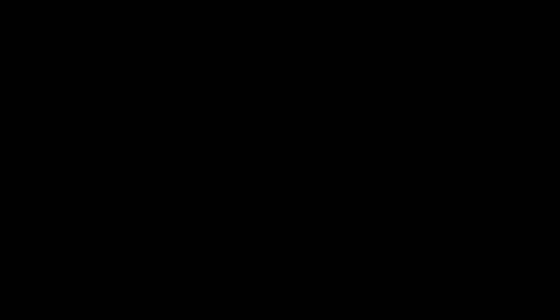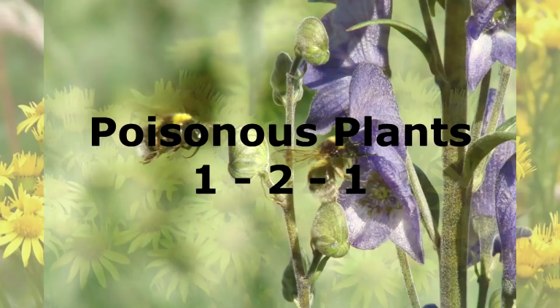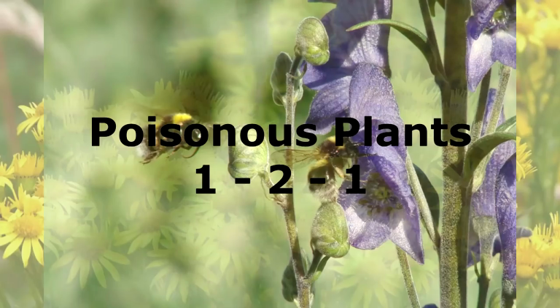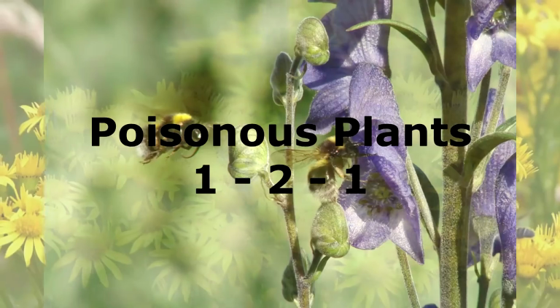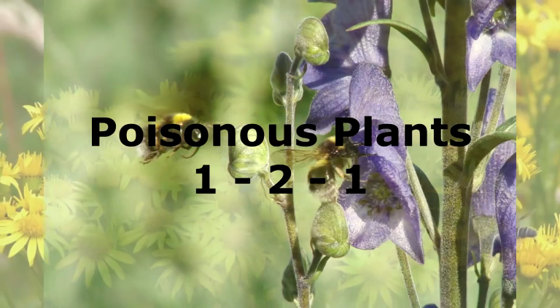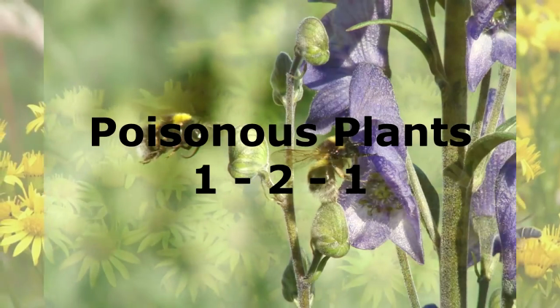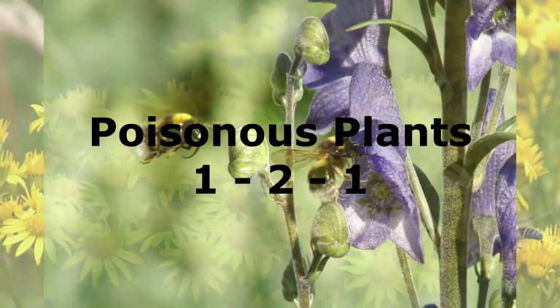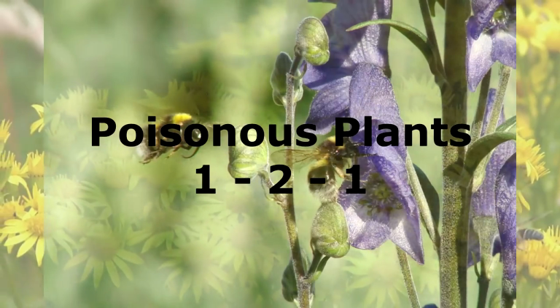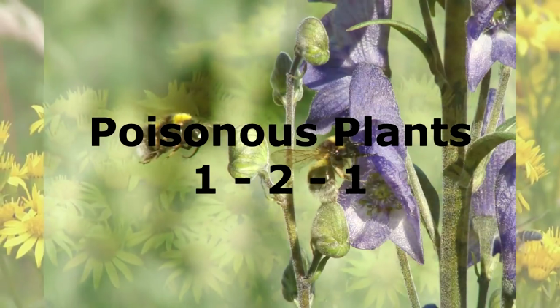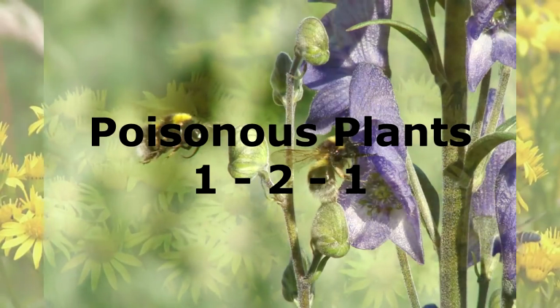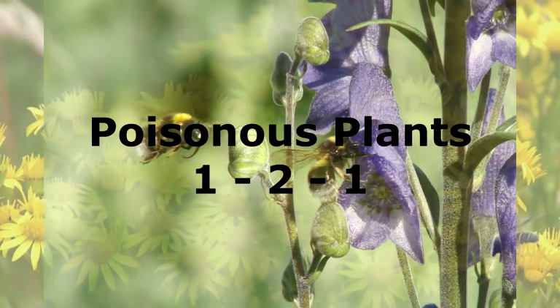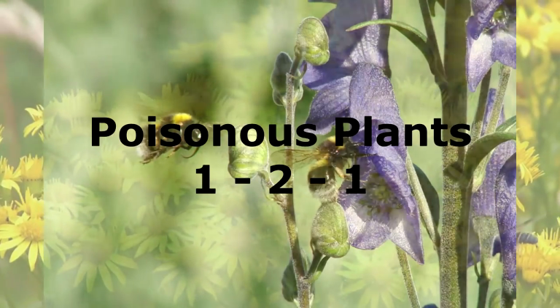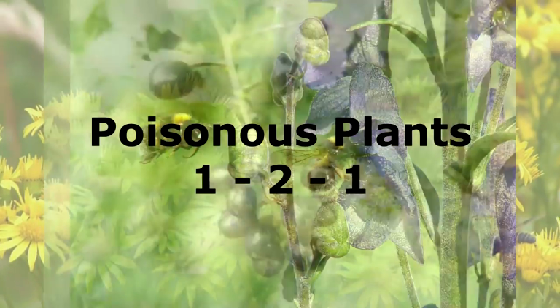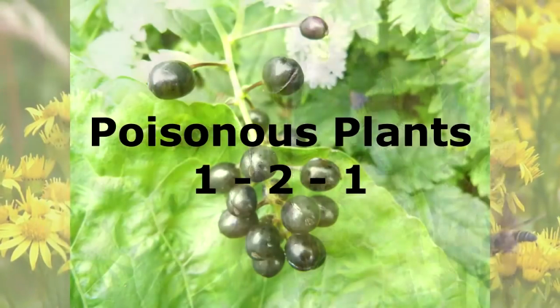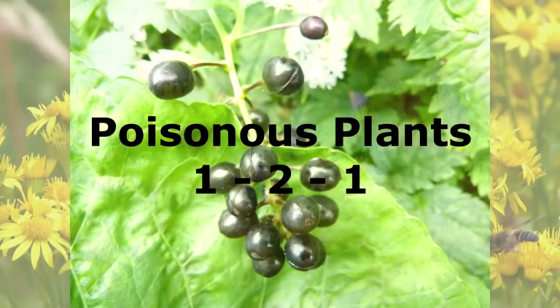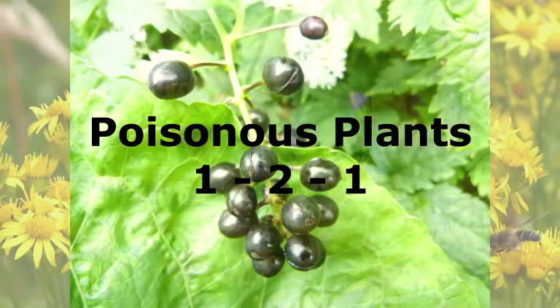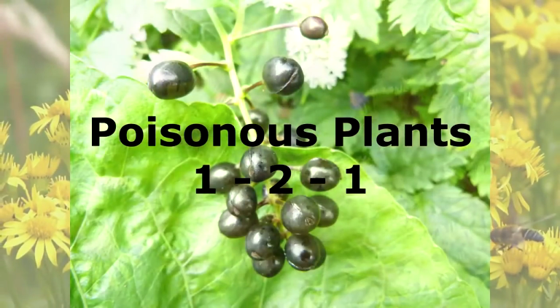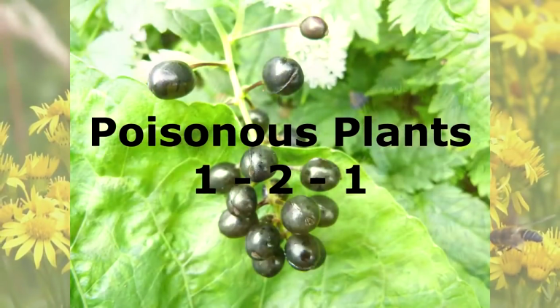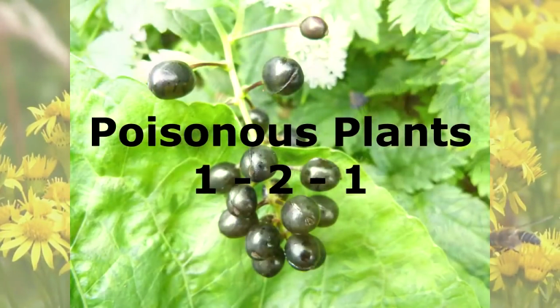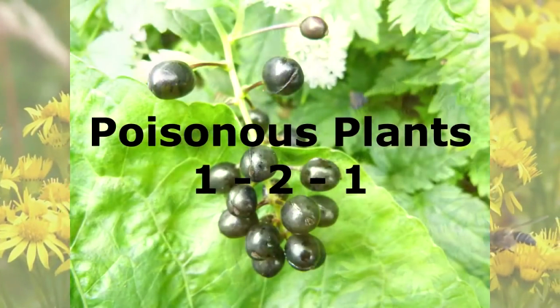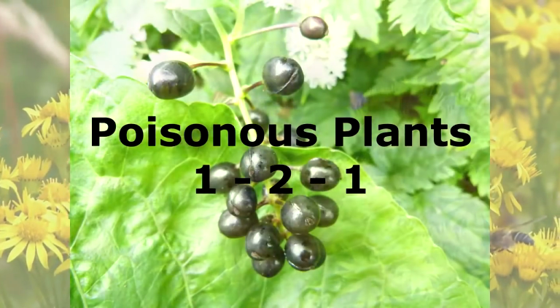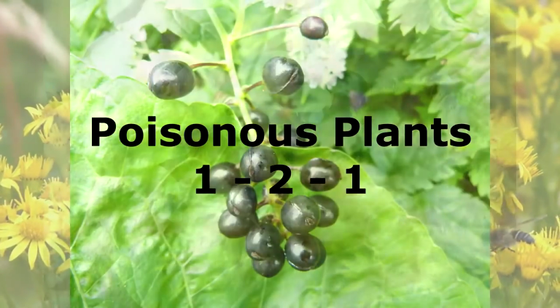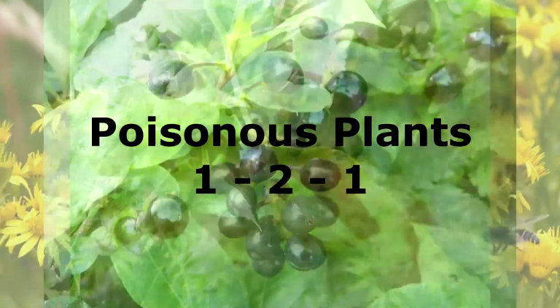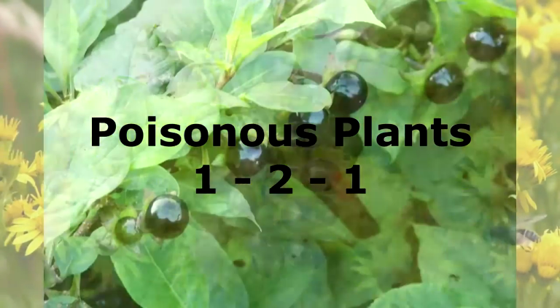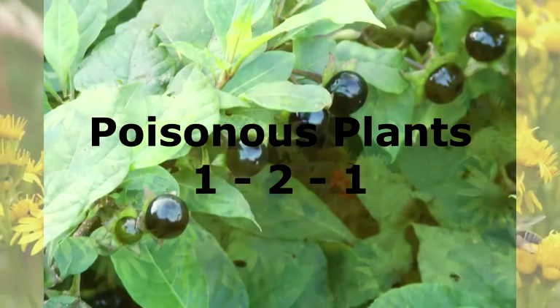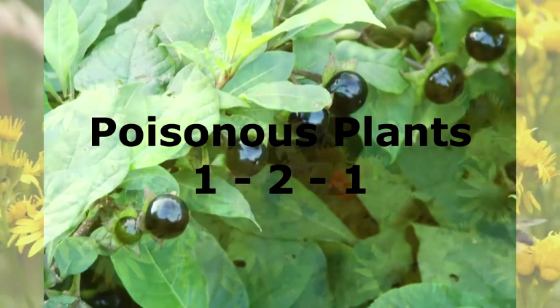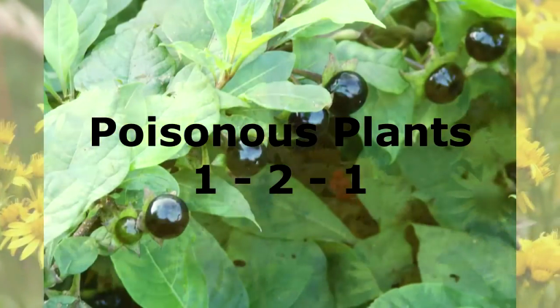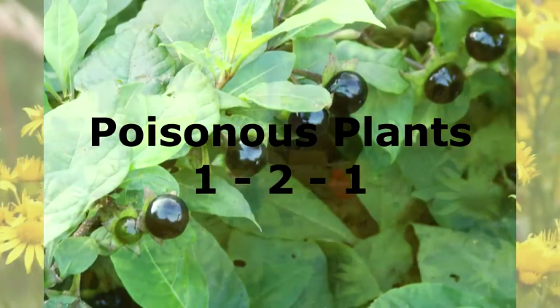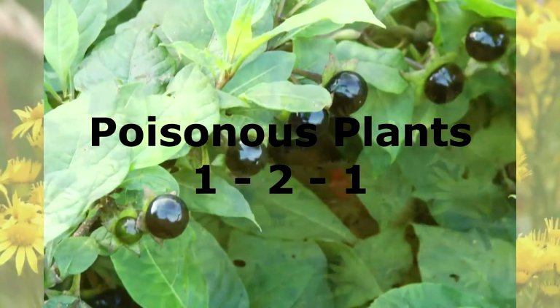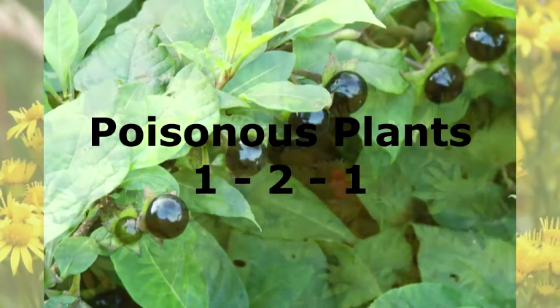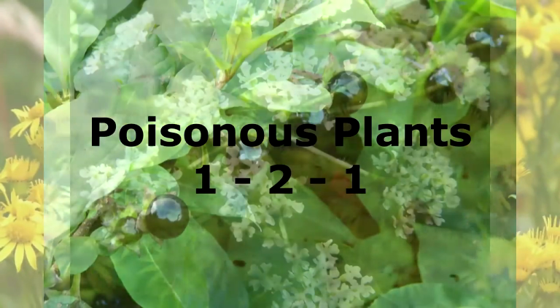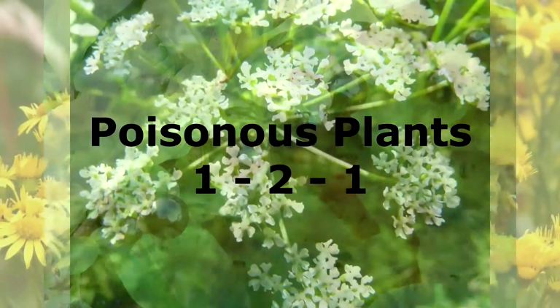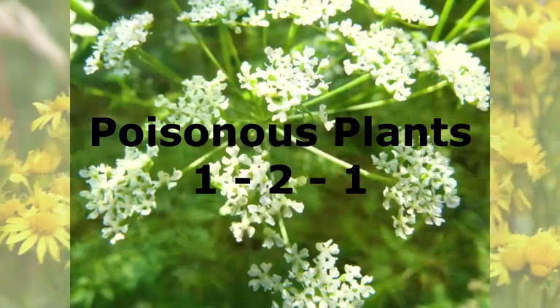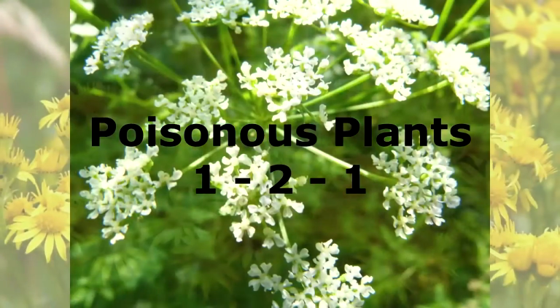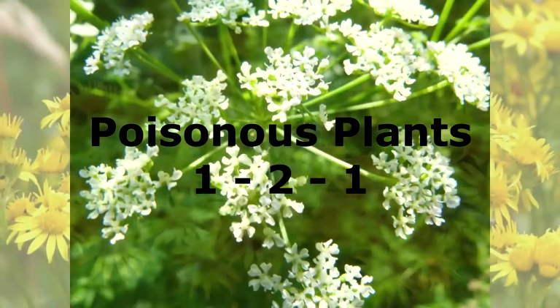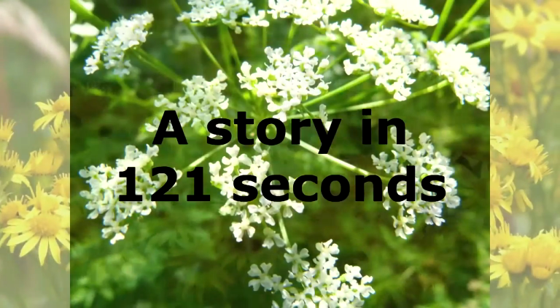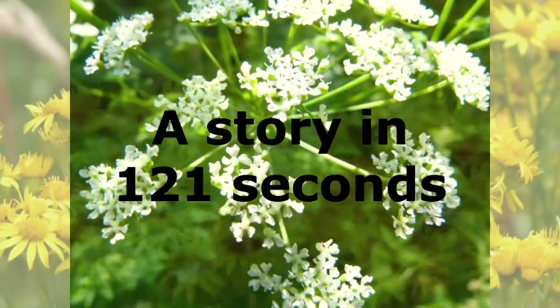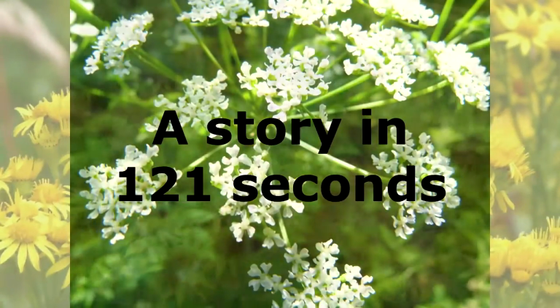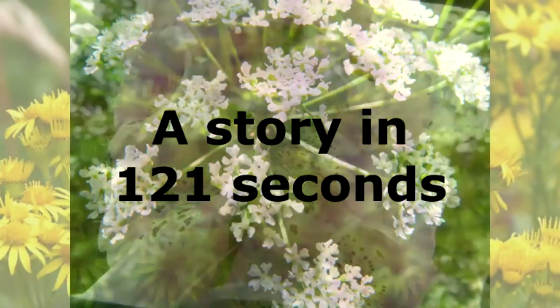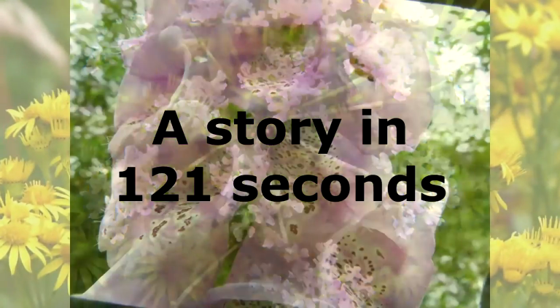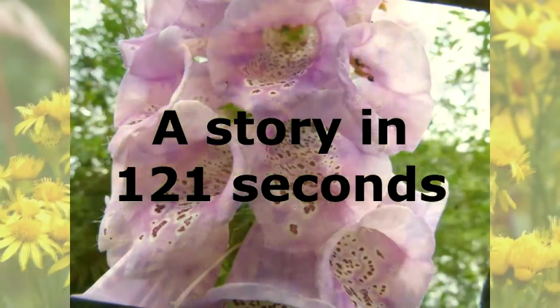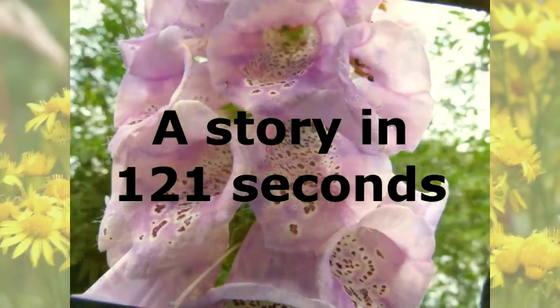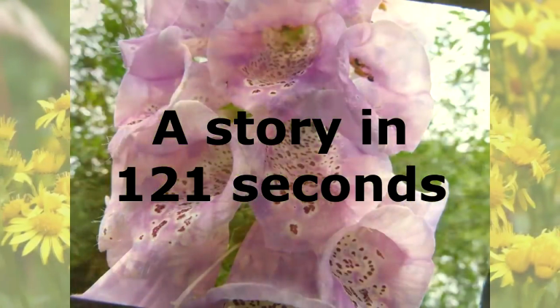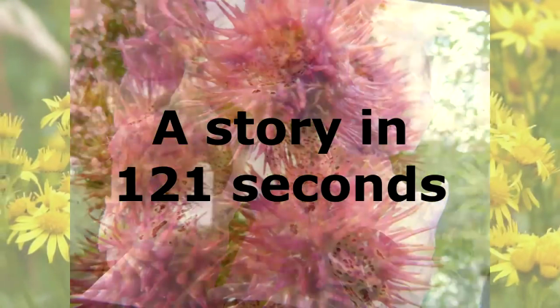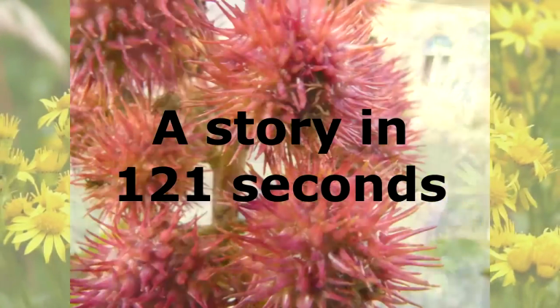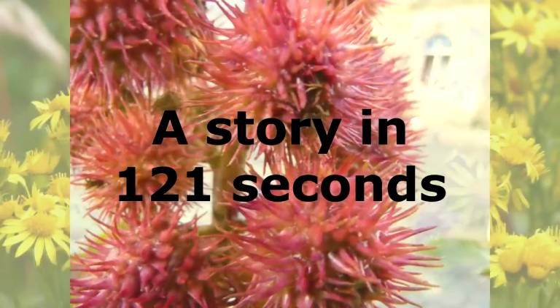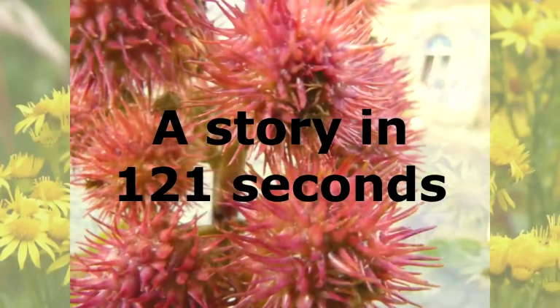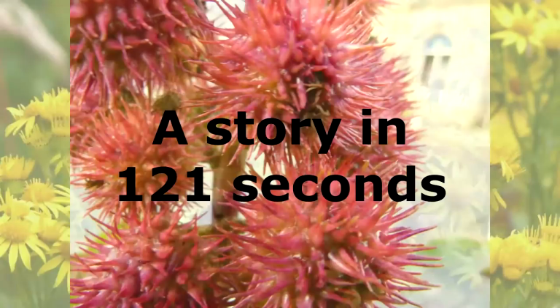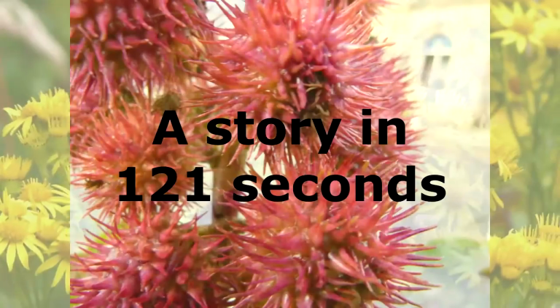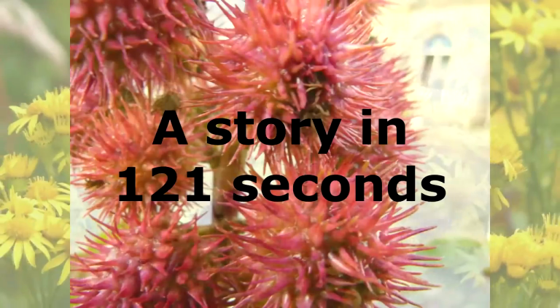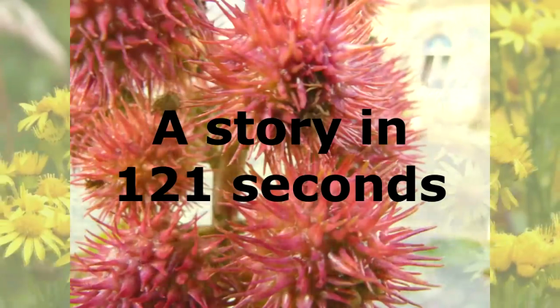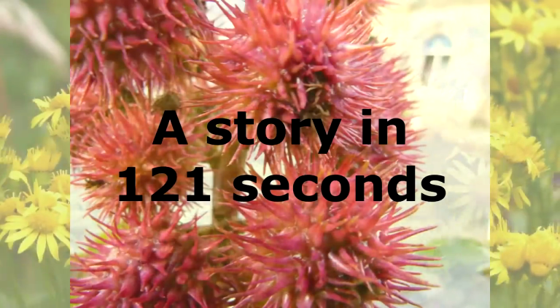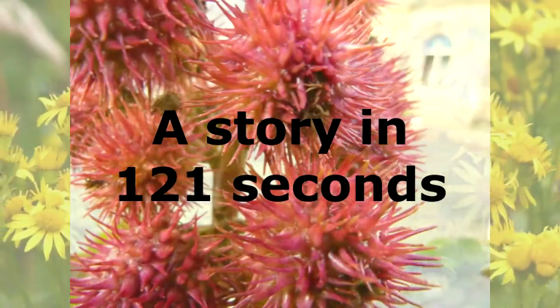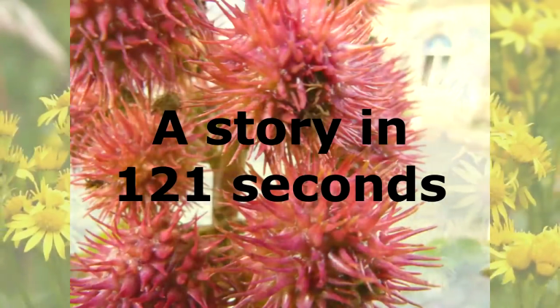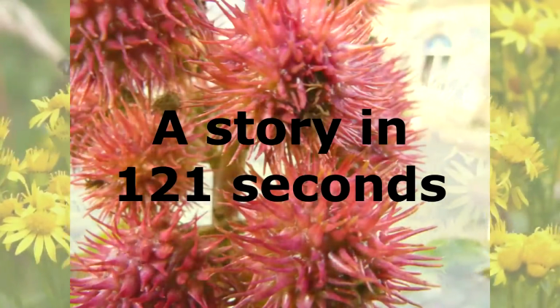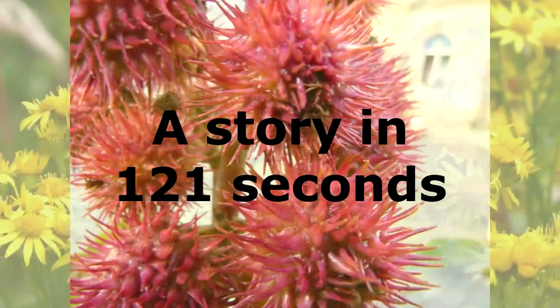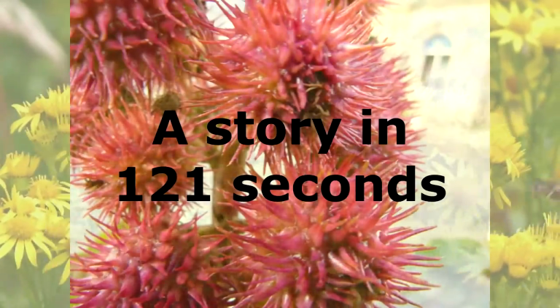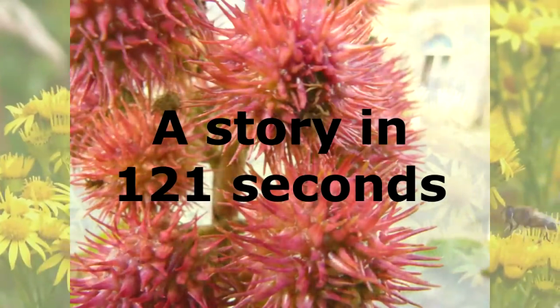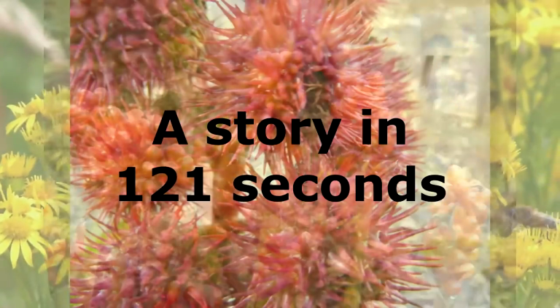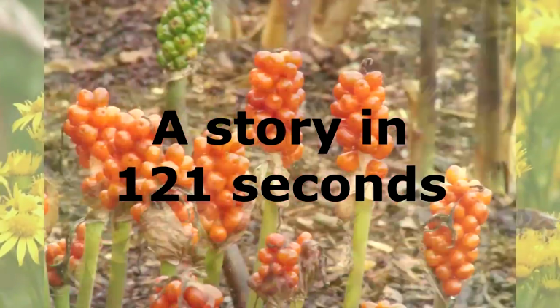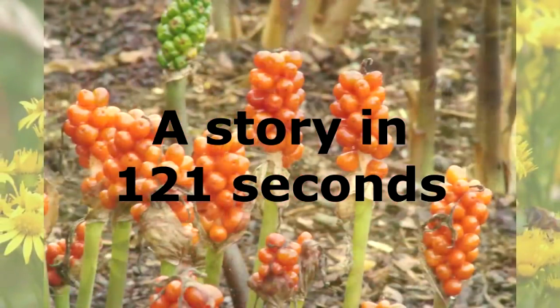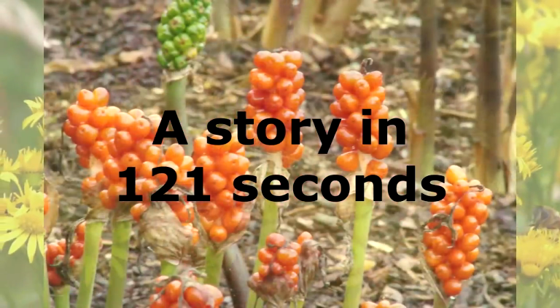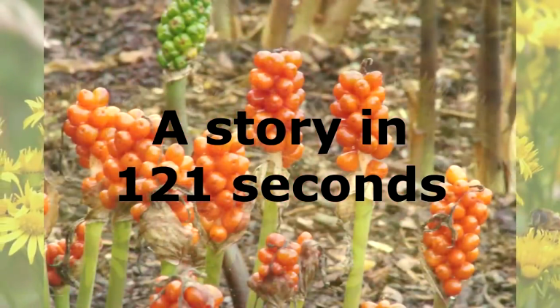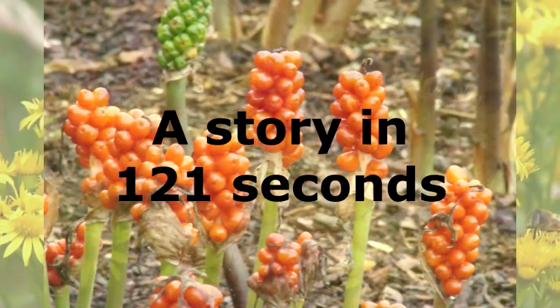Welcome to Poisonous Plants 1 to 1, a story about poisonous plants told in 121 seconds.